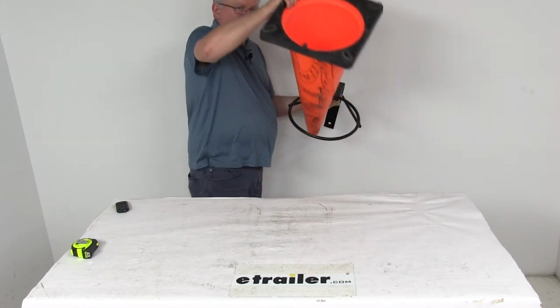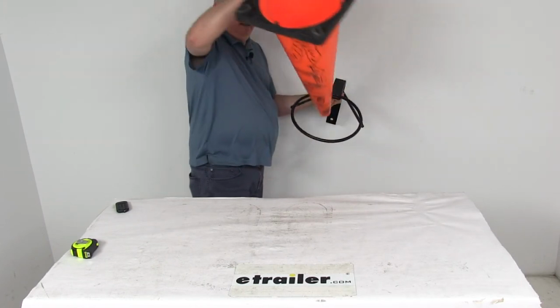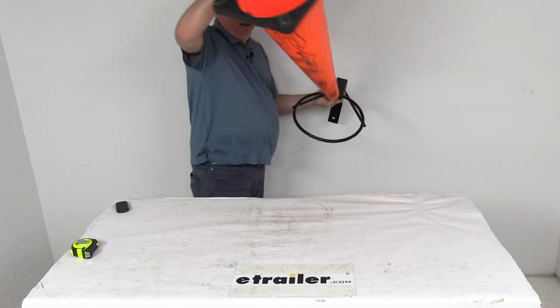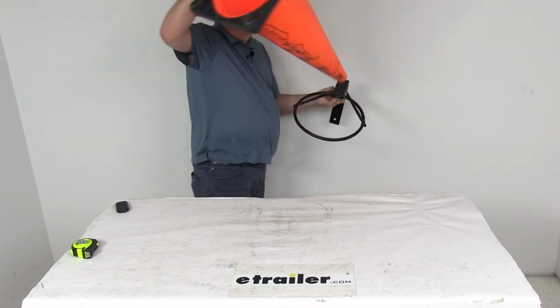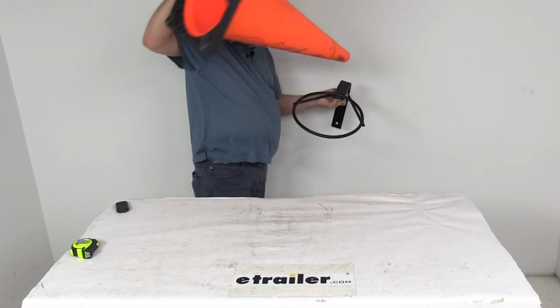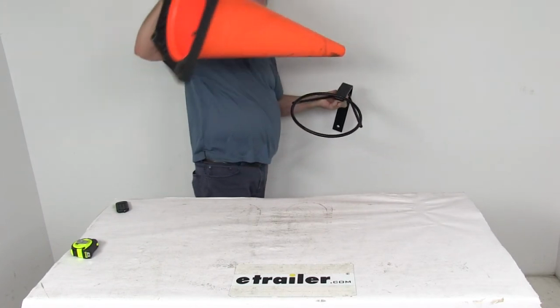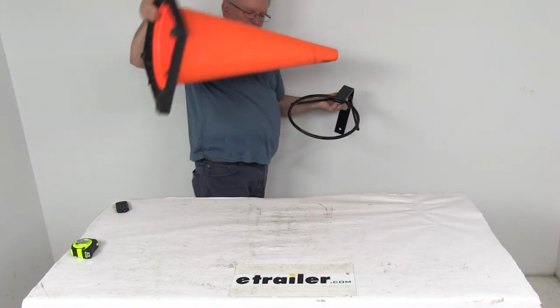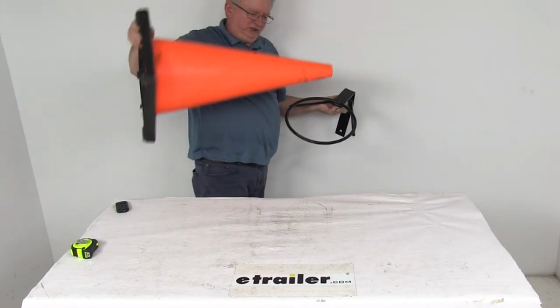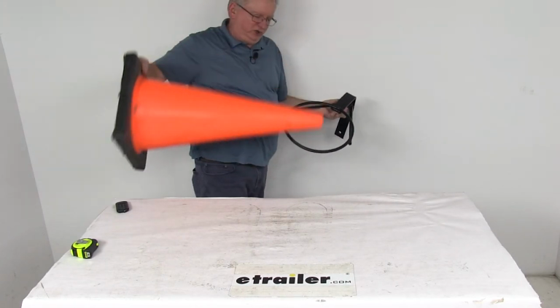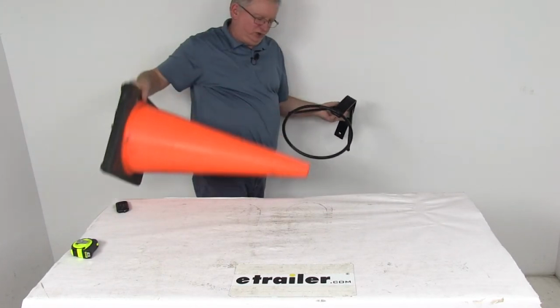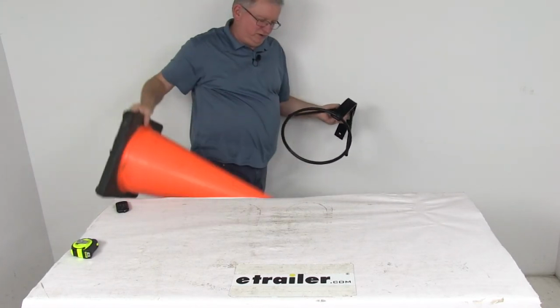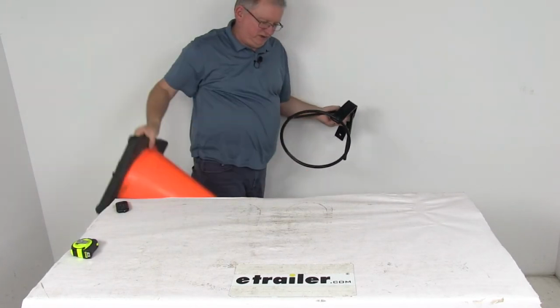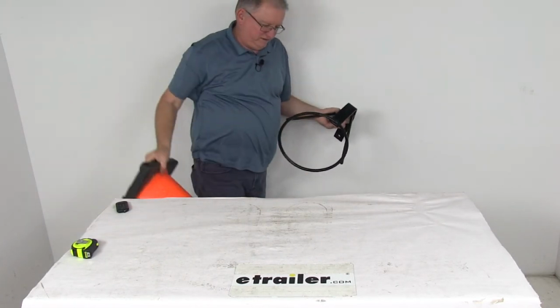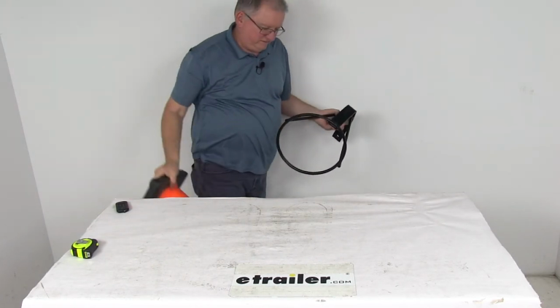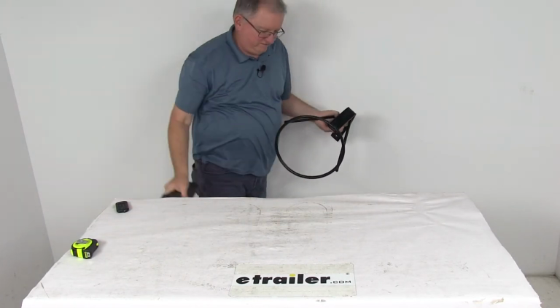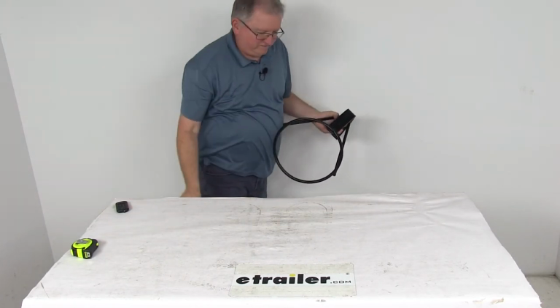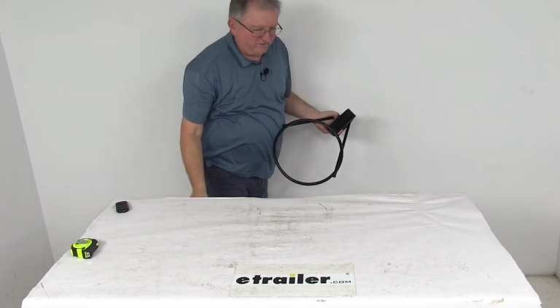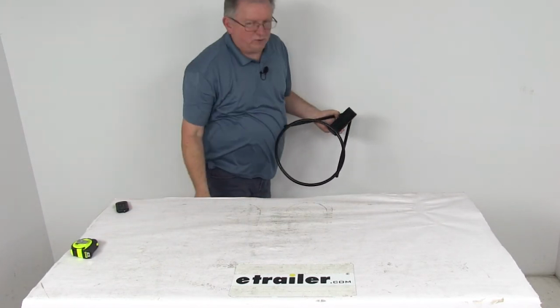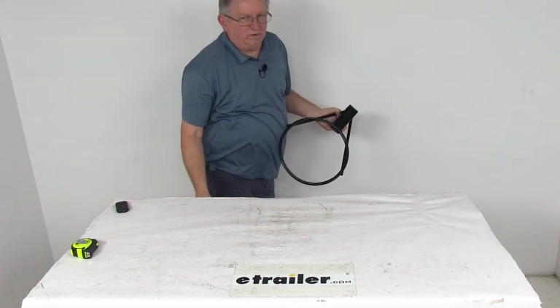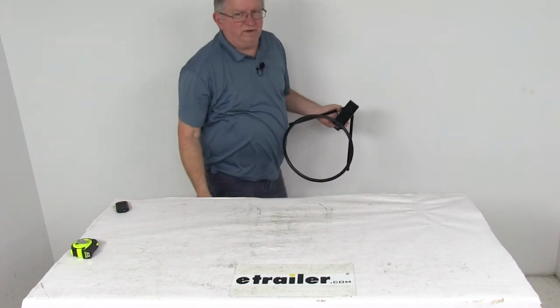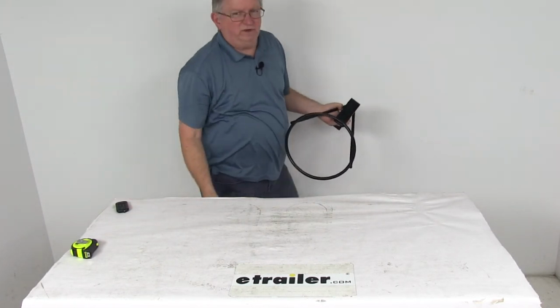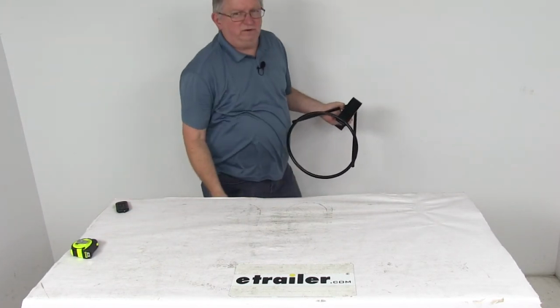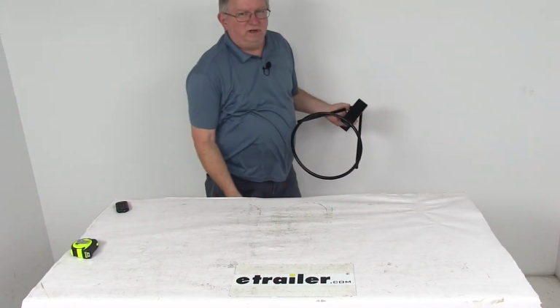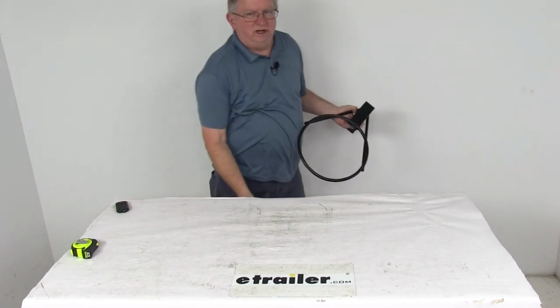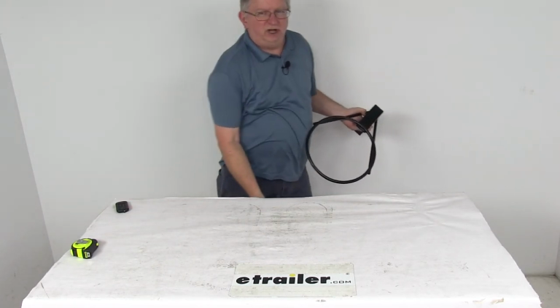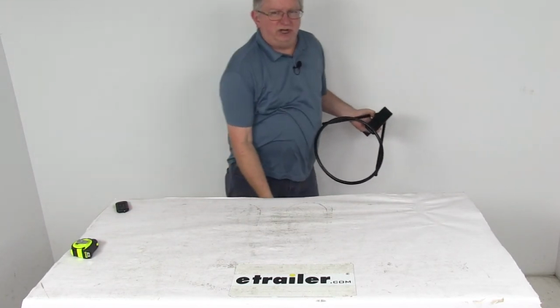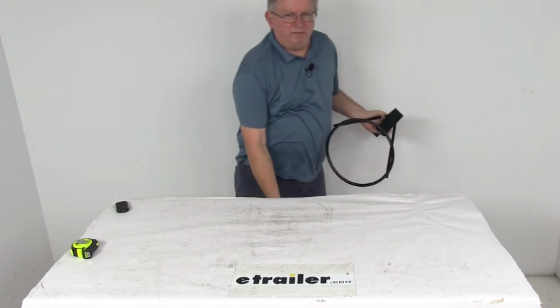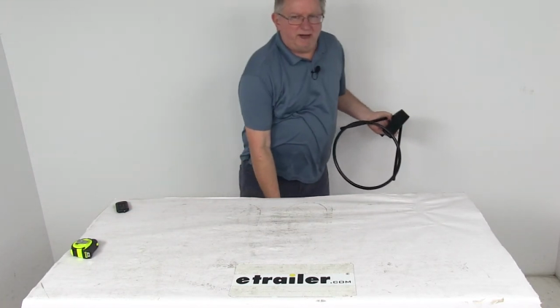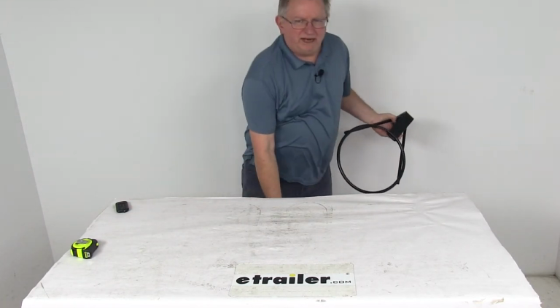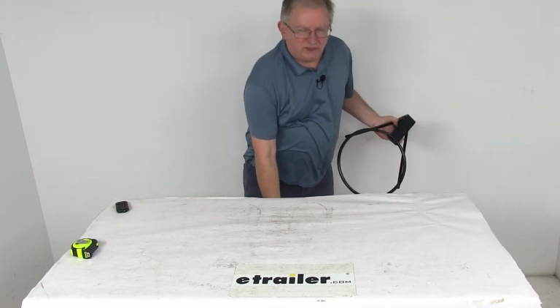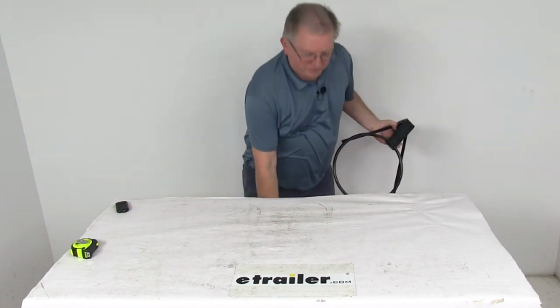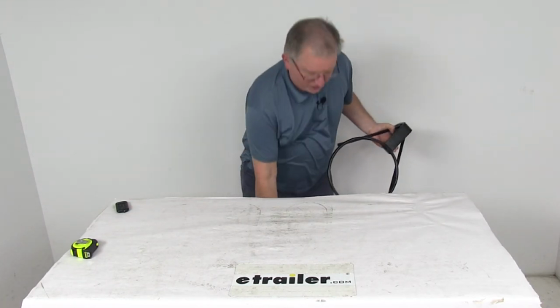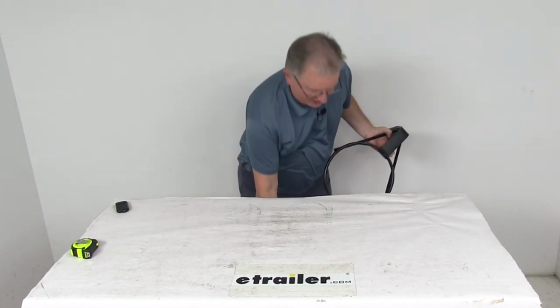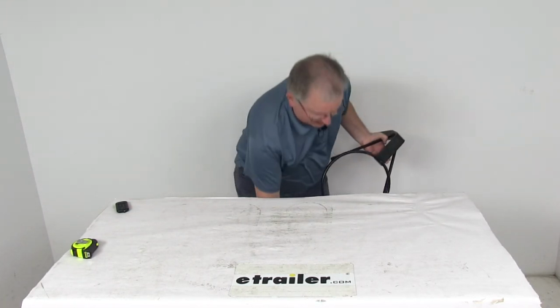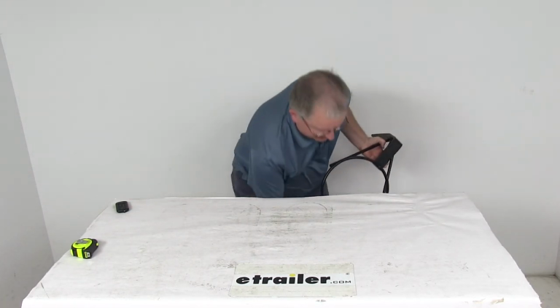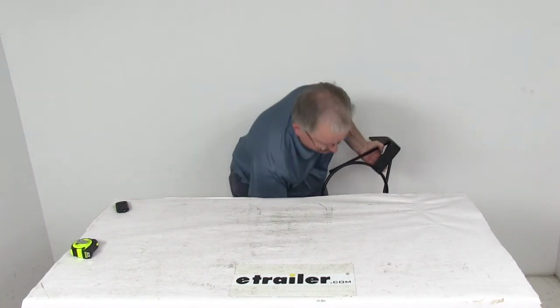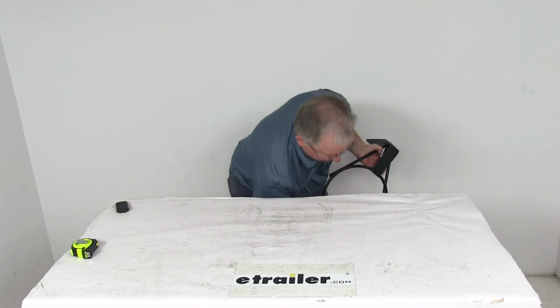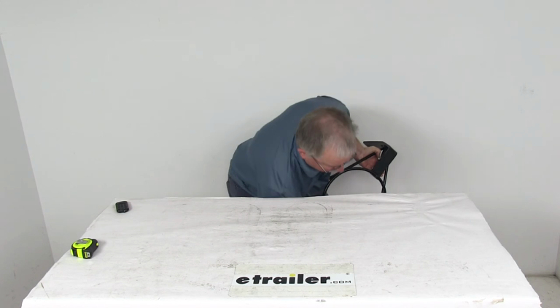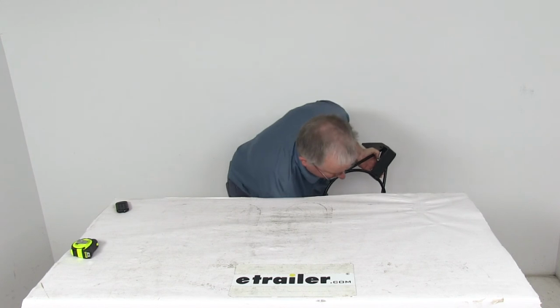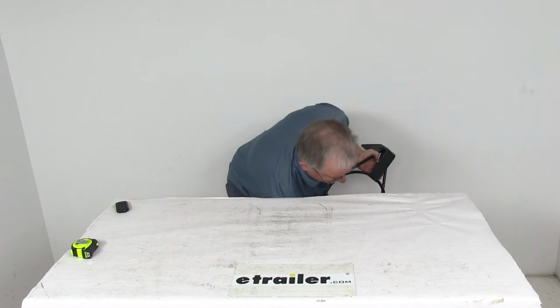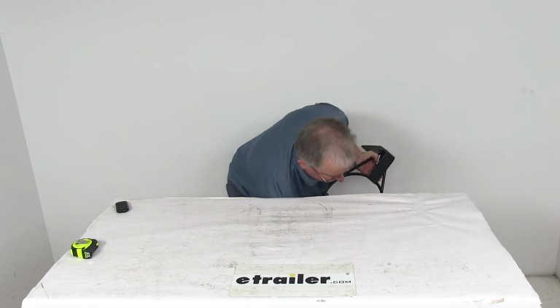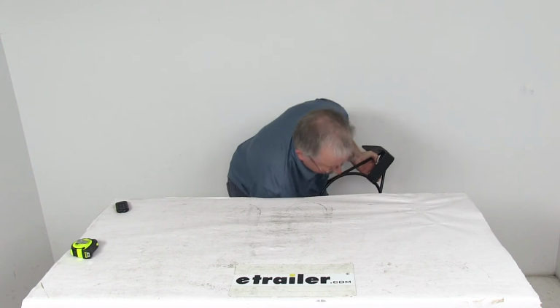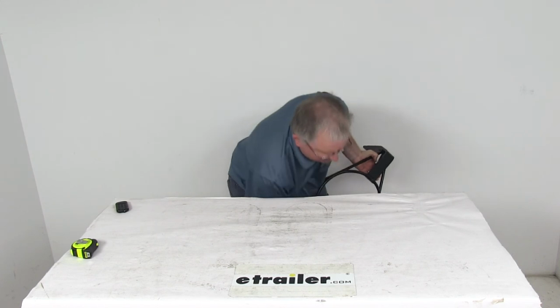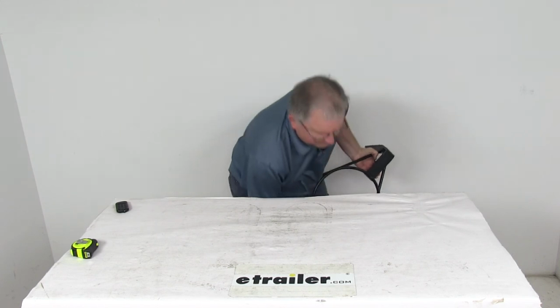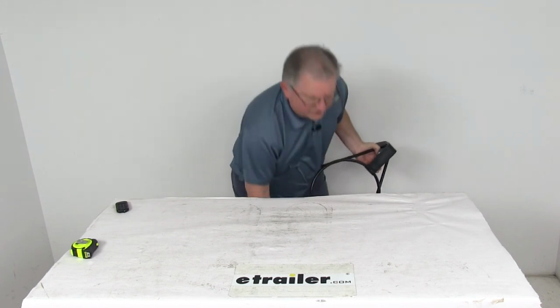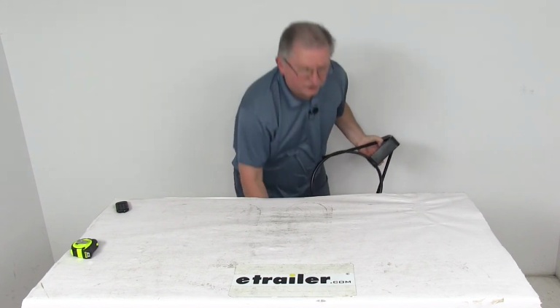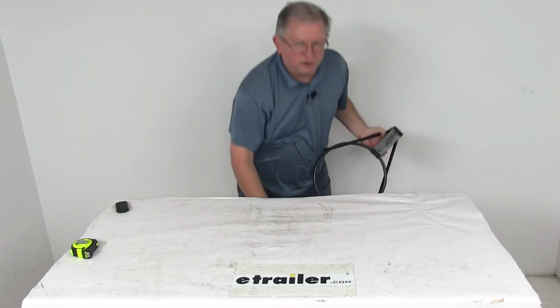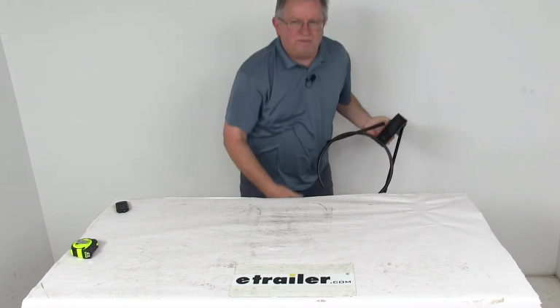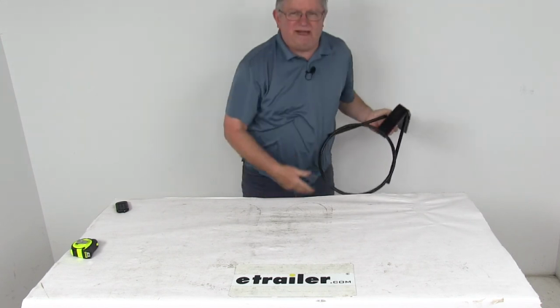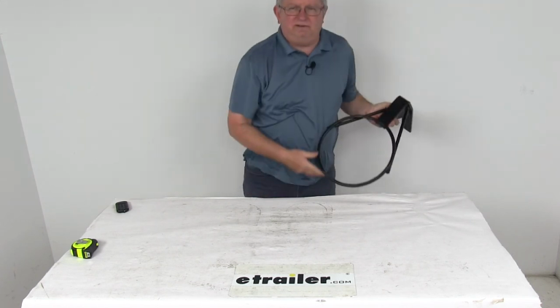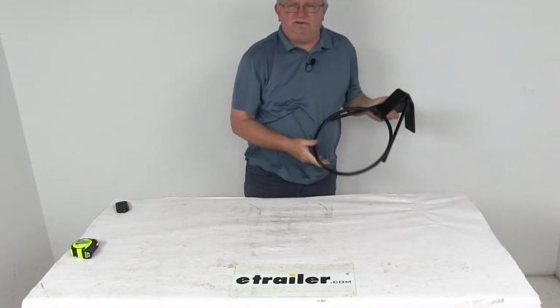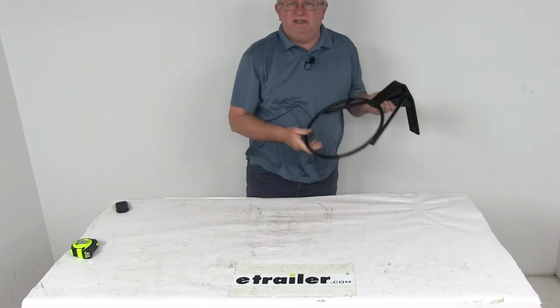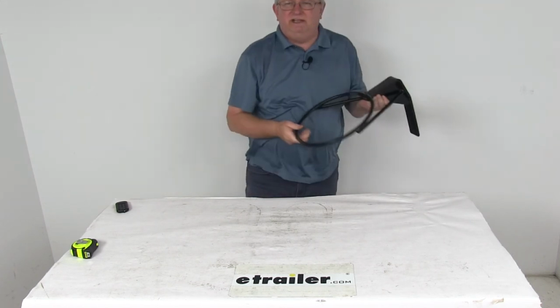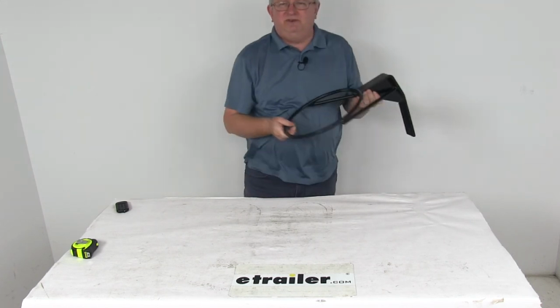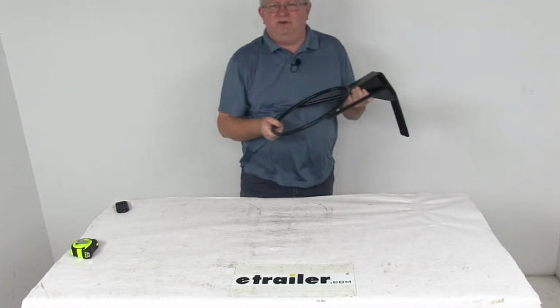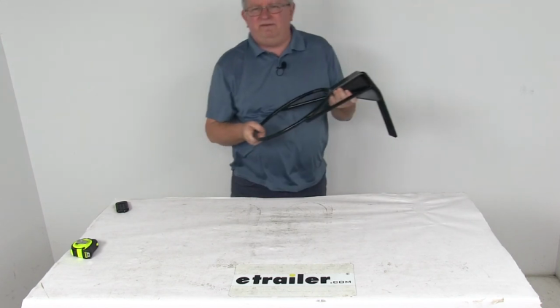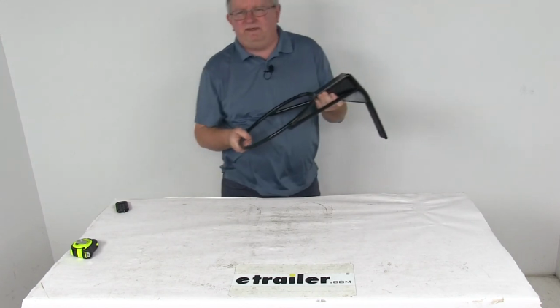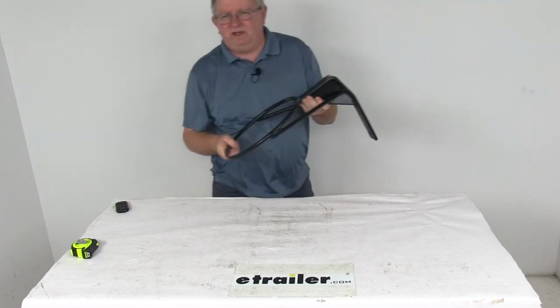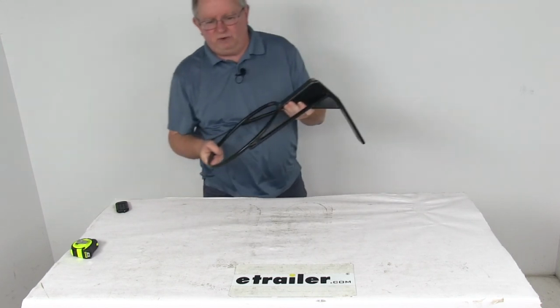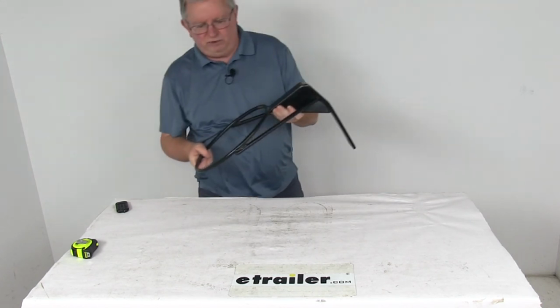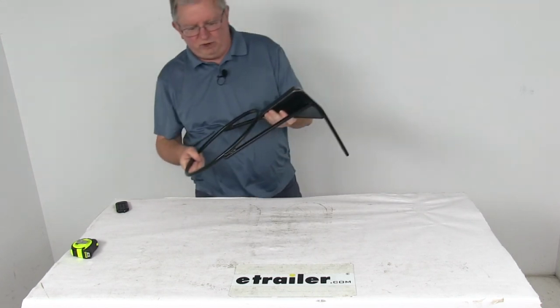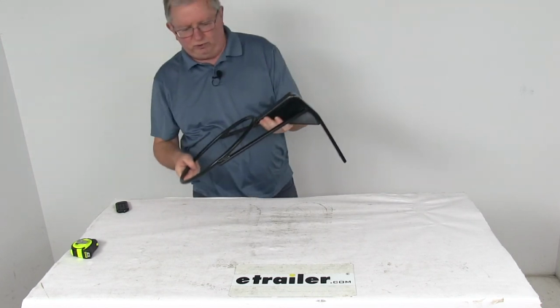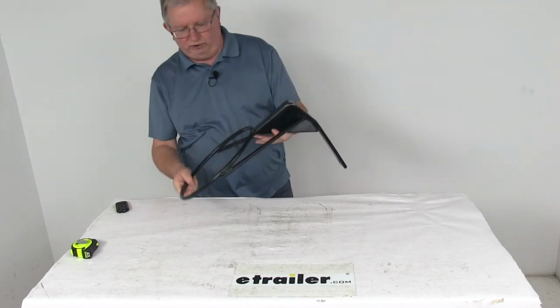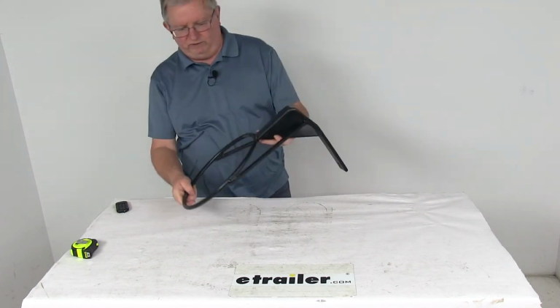But that should do it for the review on the Byers Products Black Vertical Mount Traffic Cone Holder.